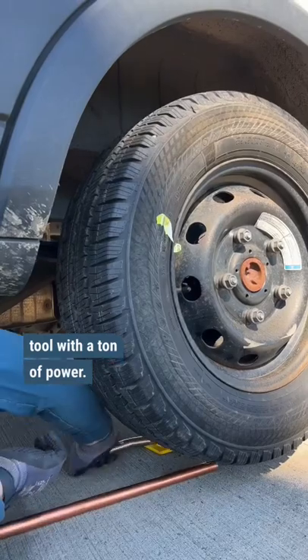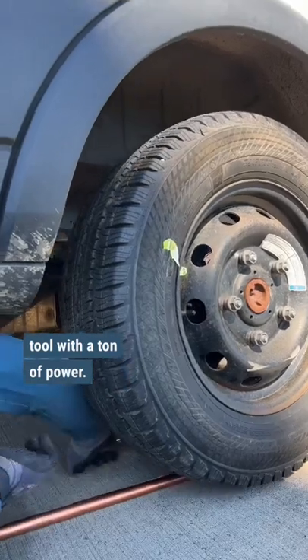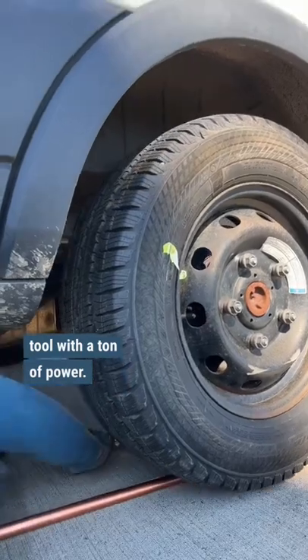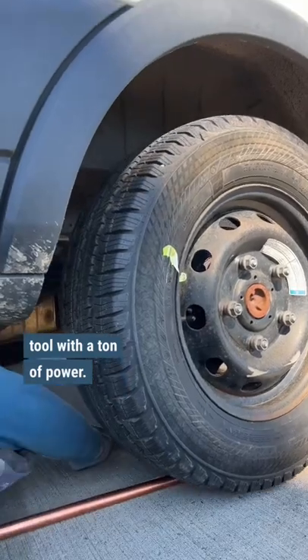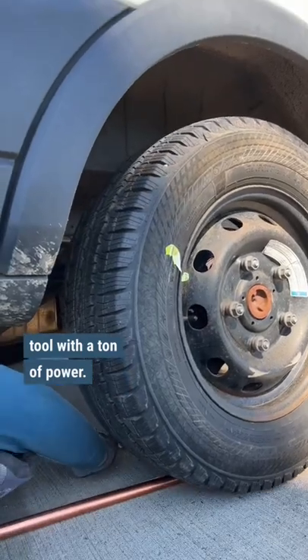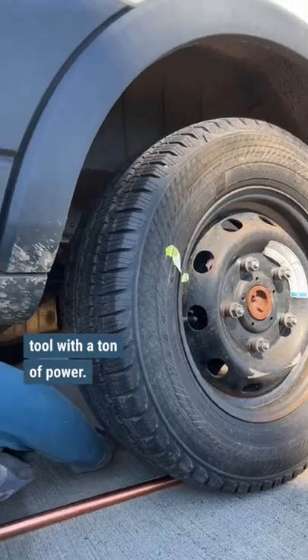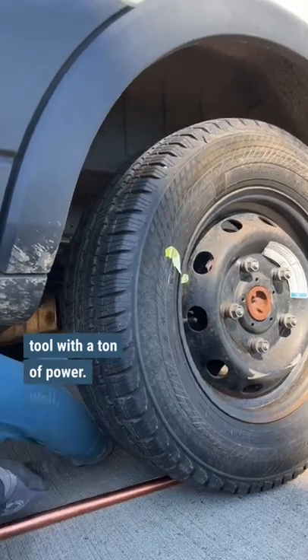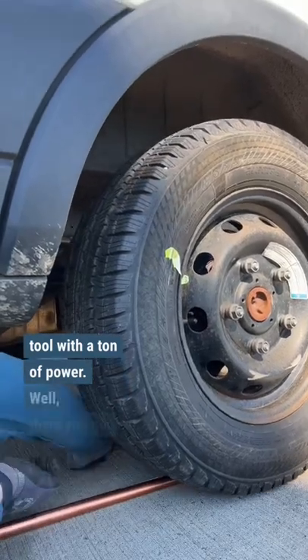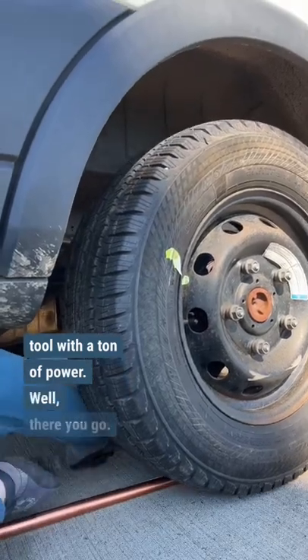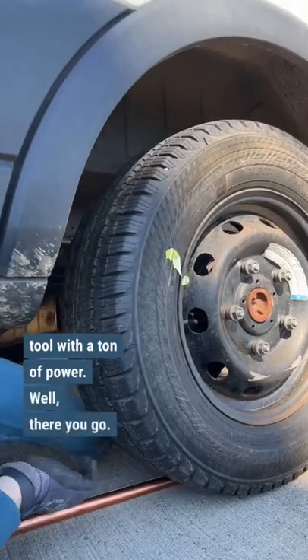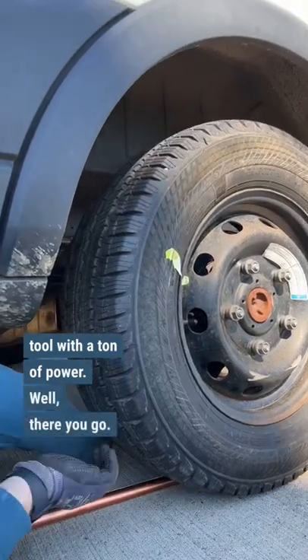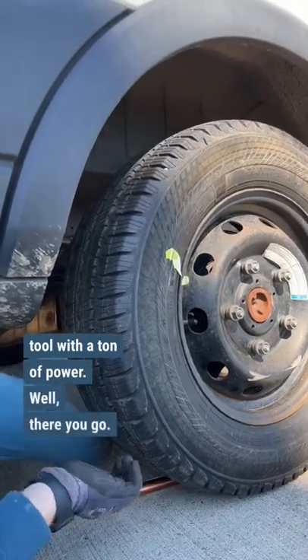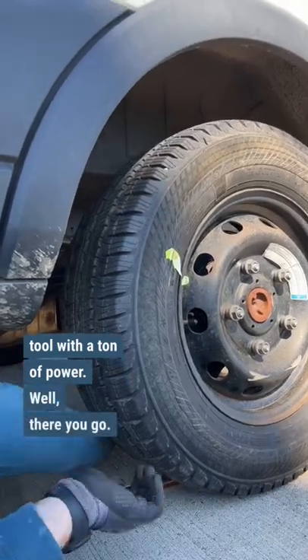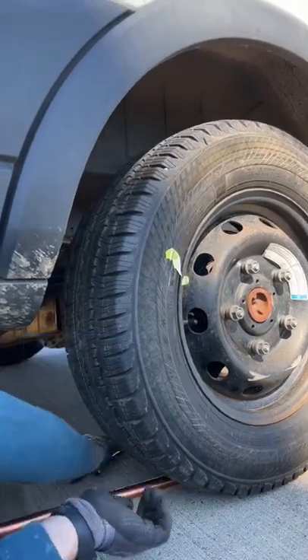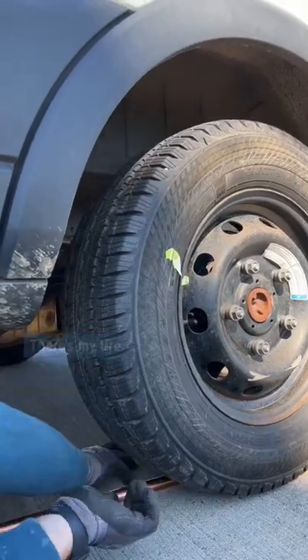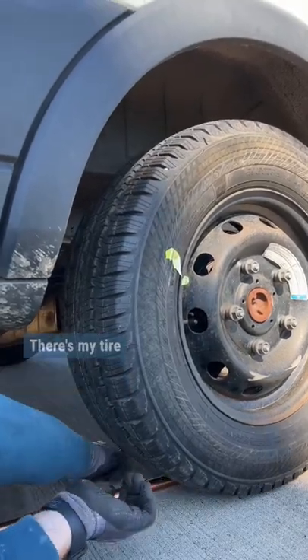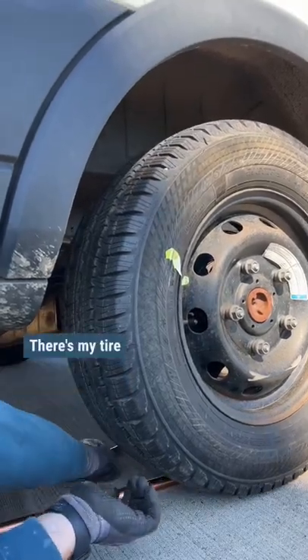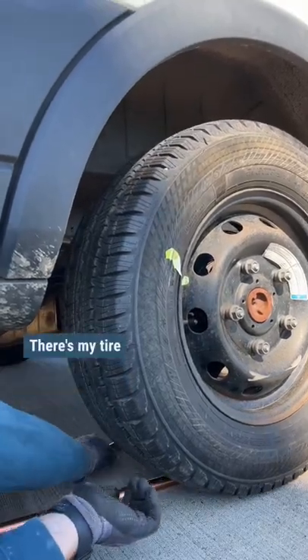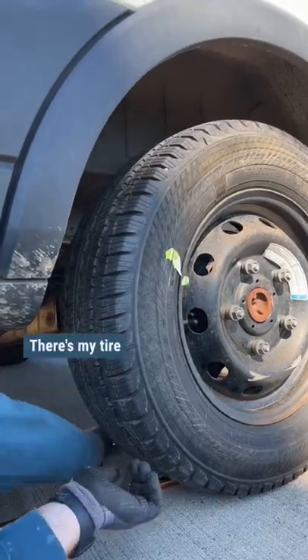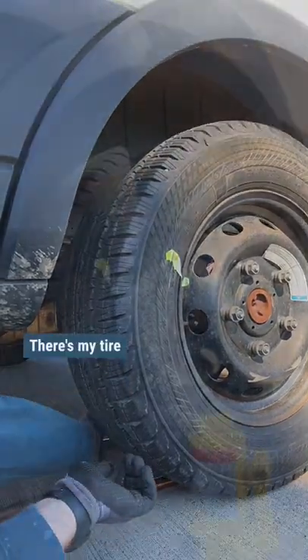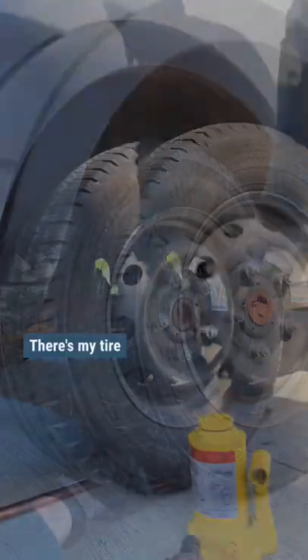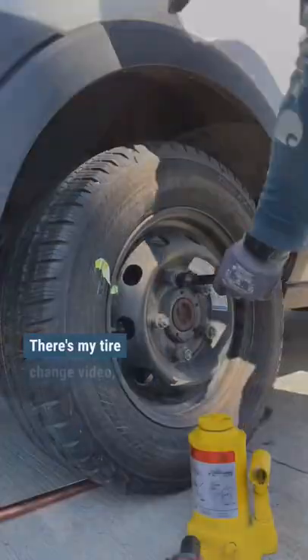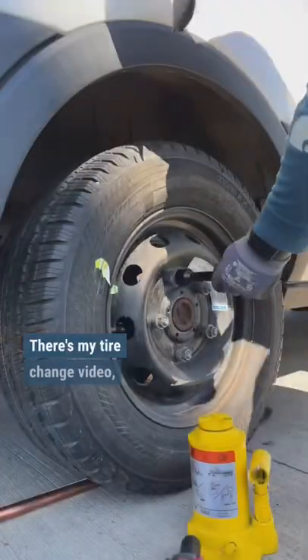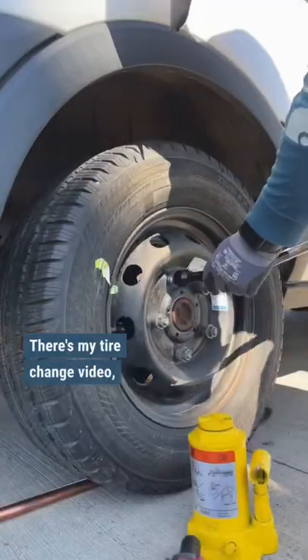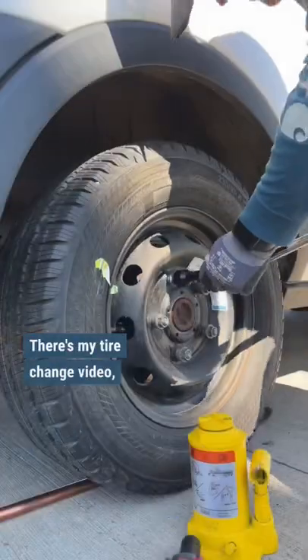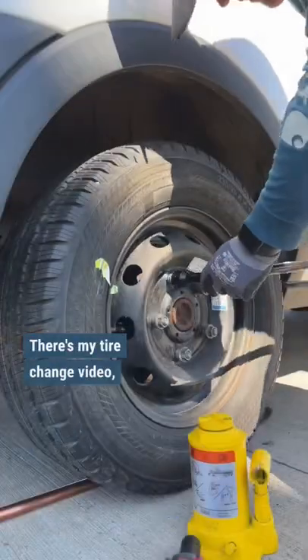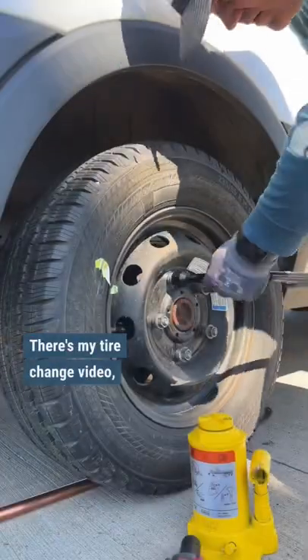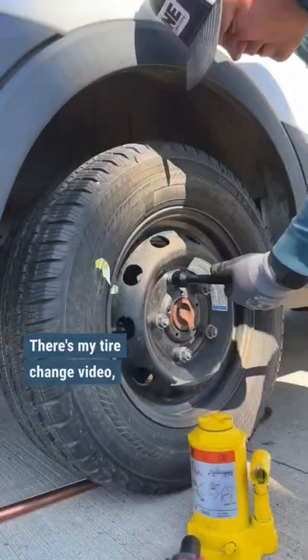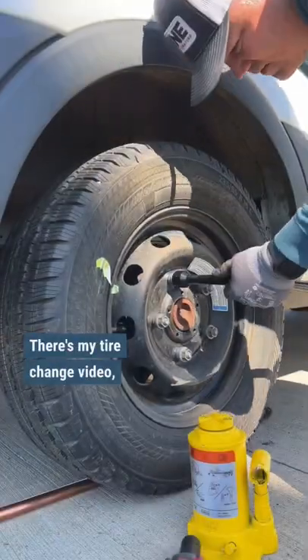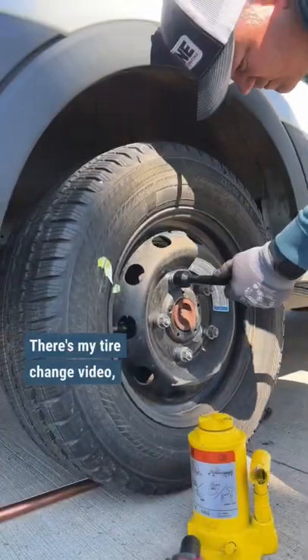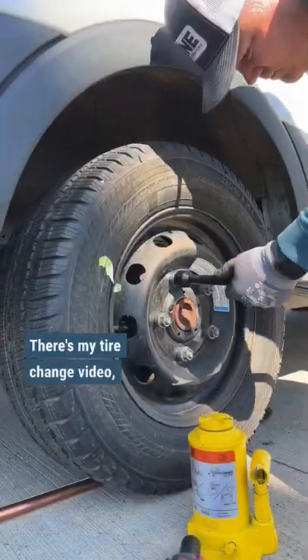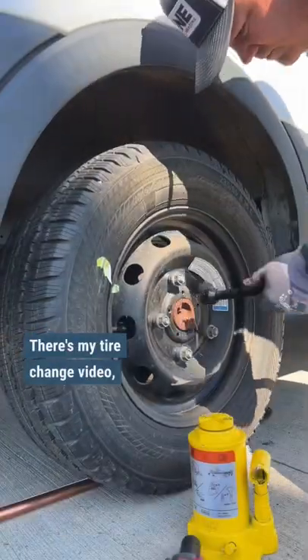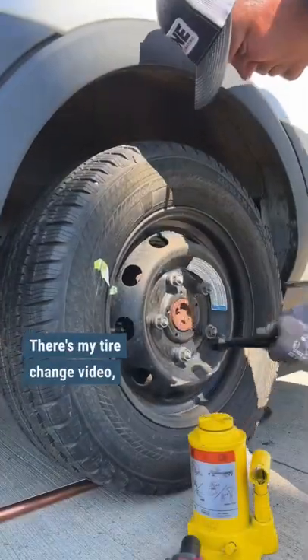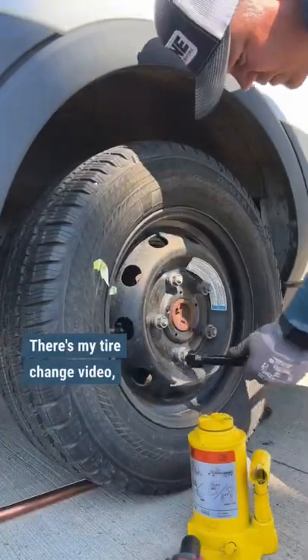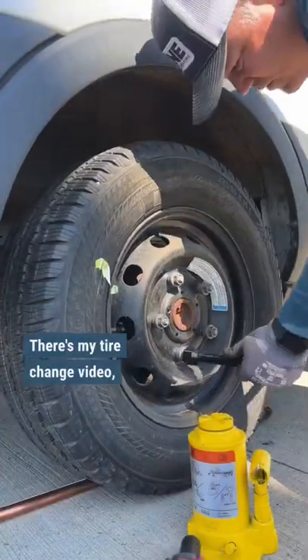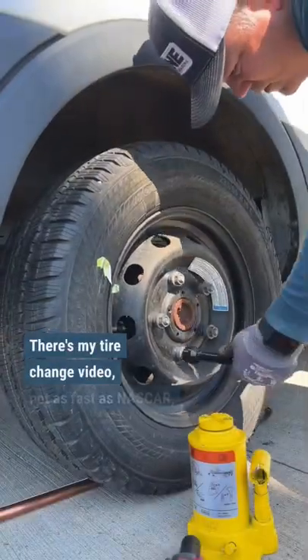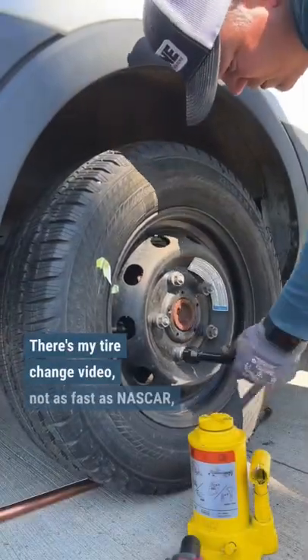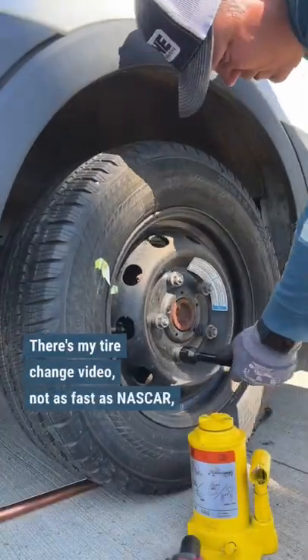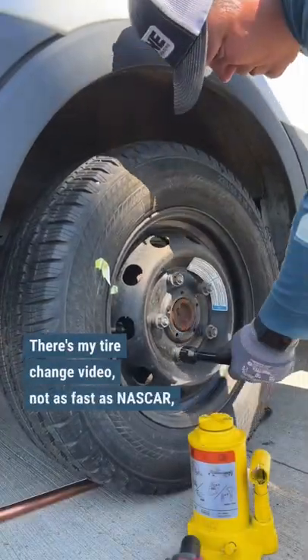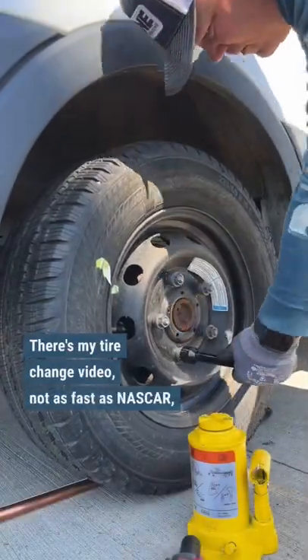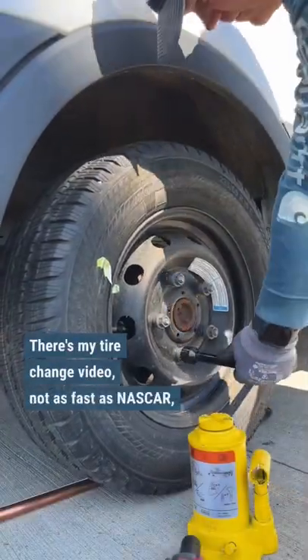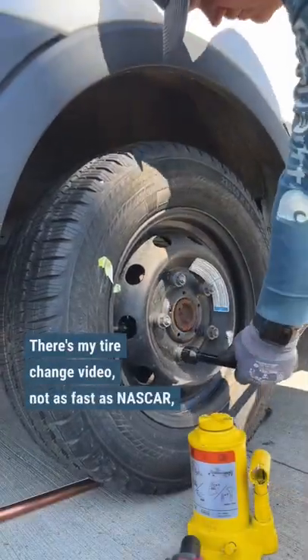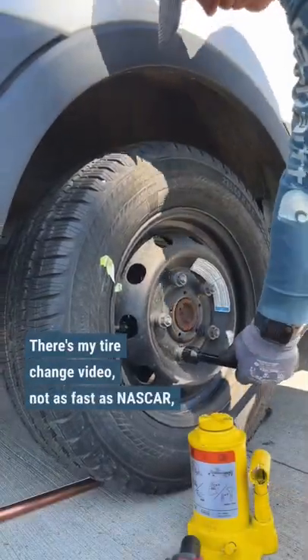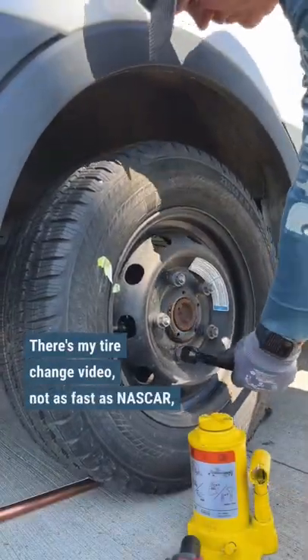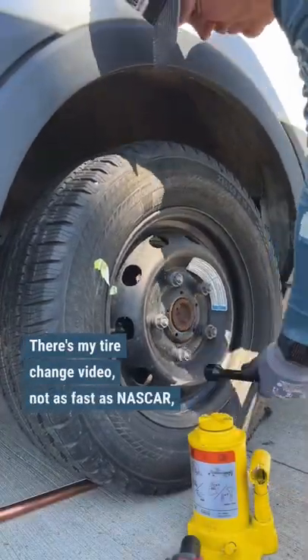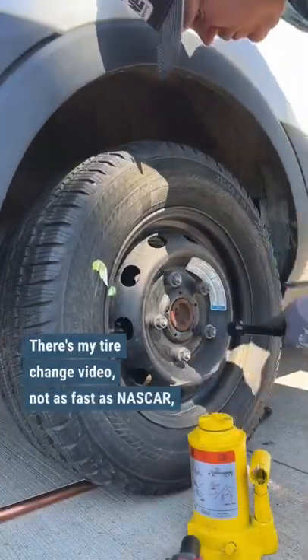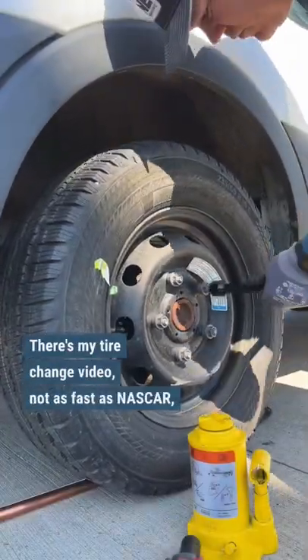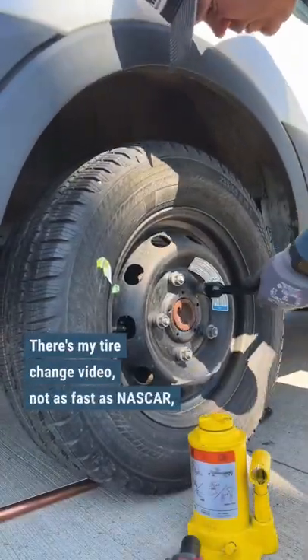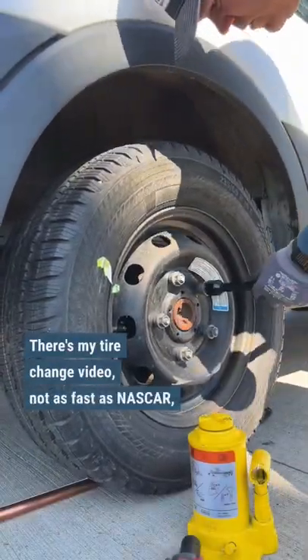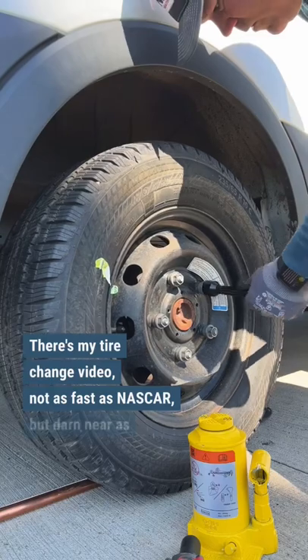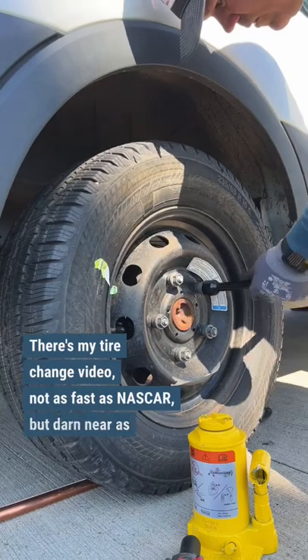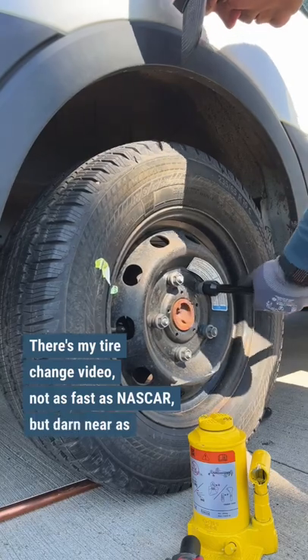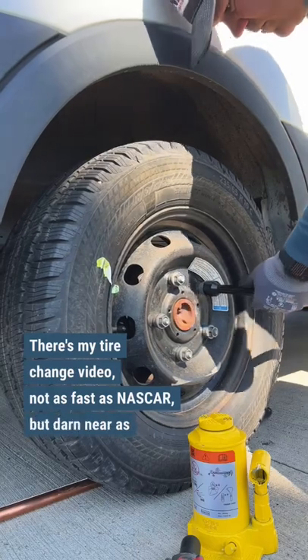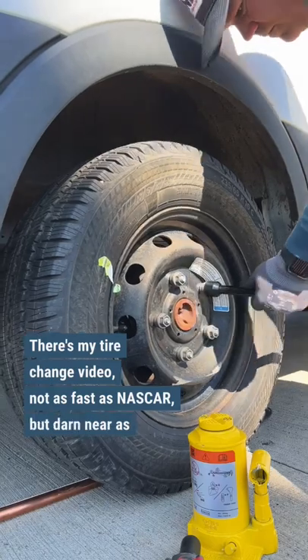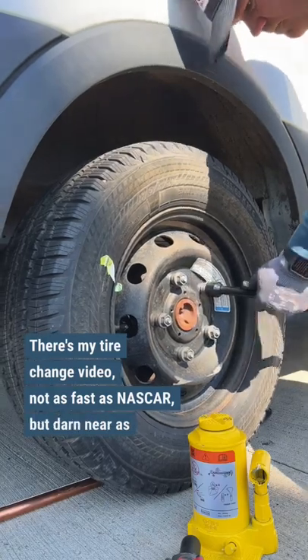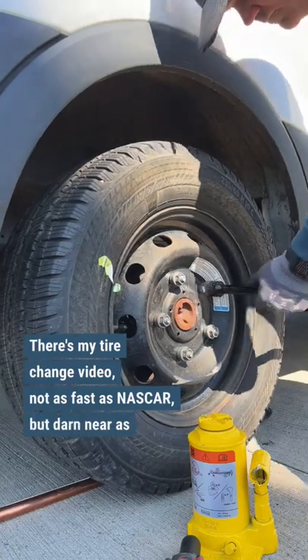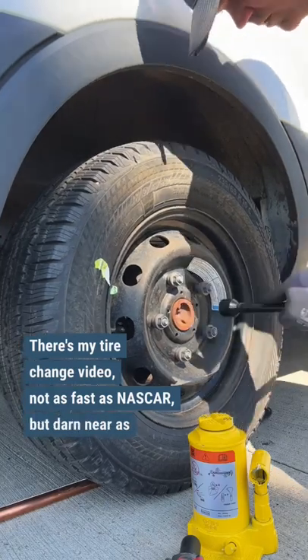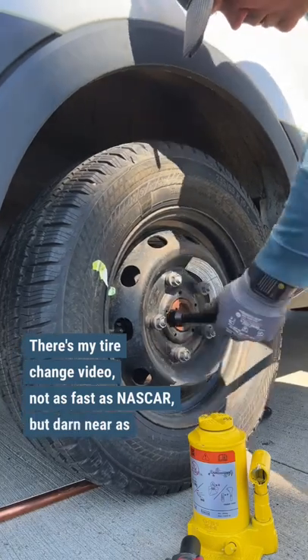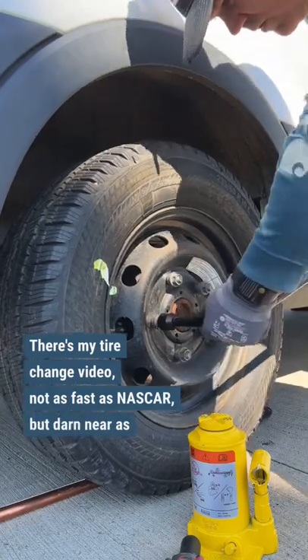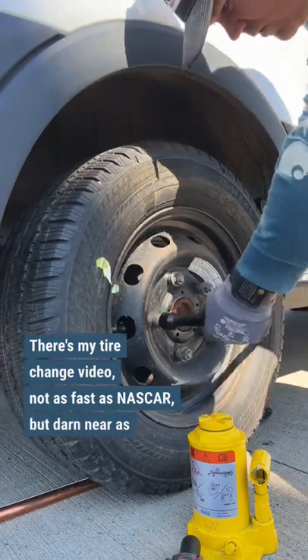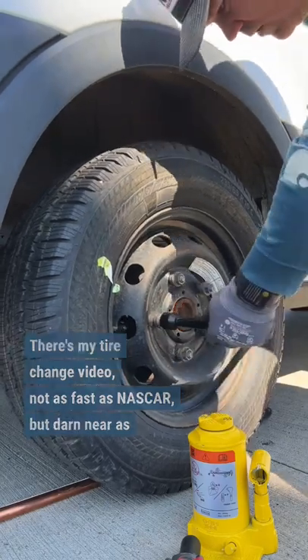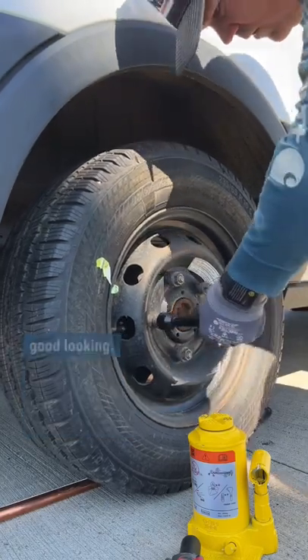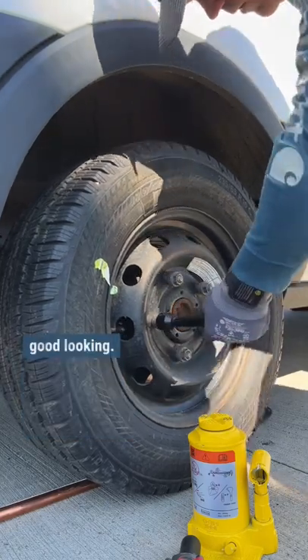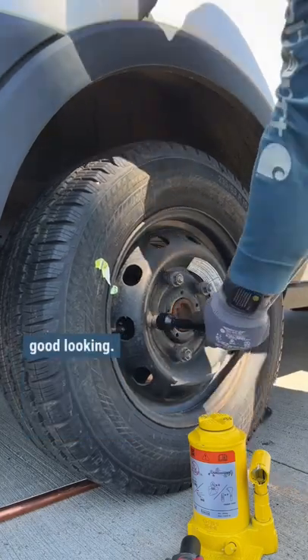Well, there you go. There's my tire change video. Not as fast as NASCAR, but darn near as good looking.